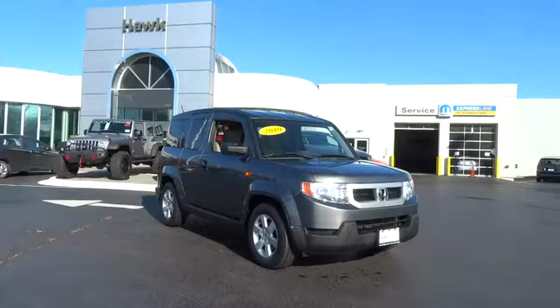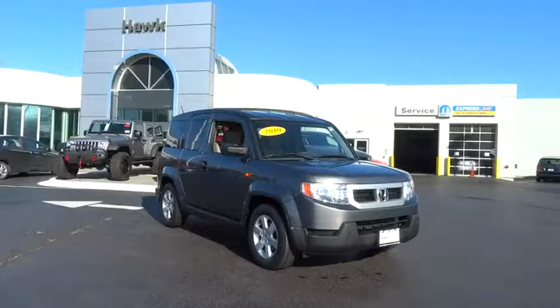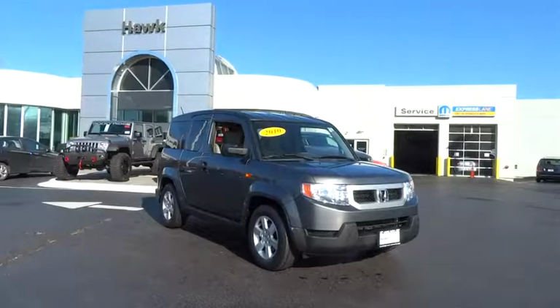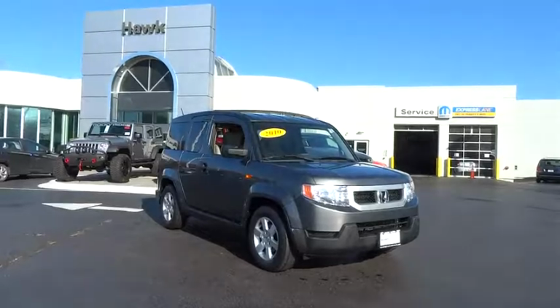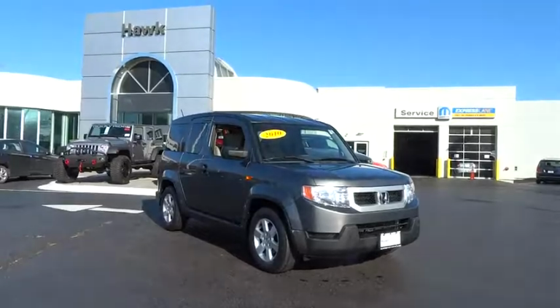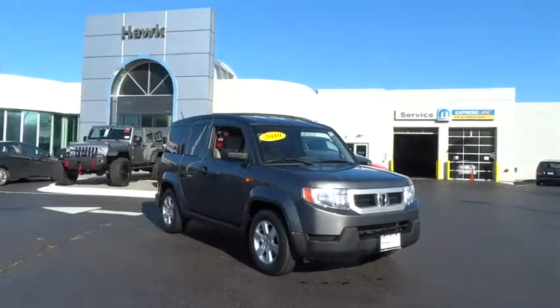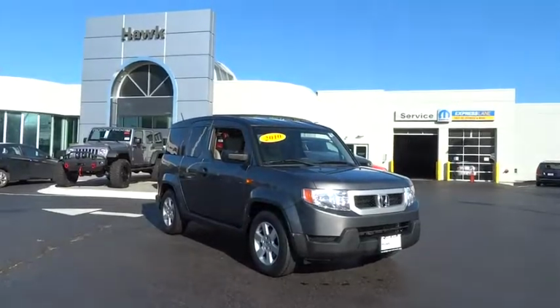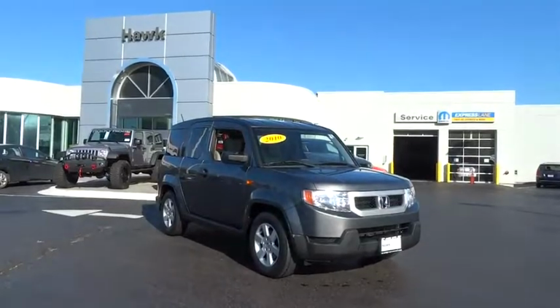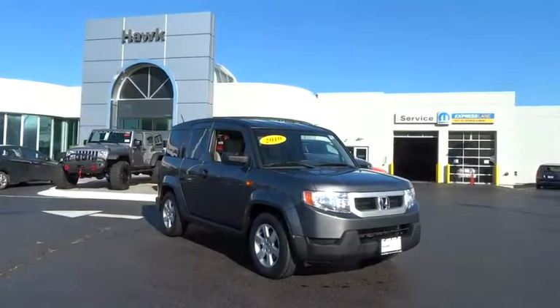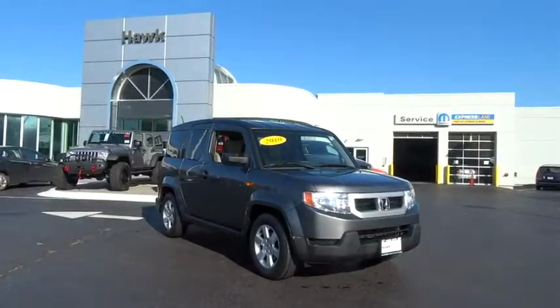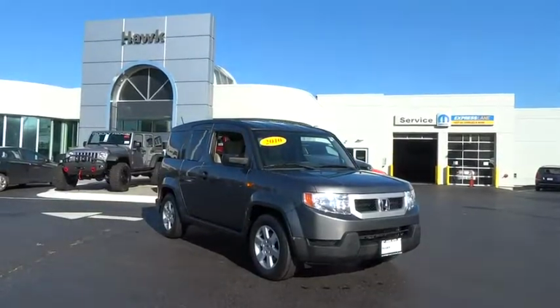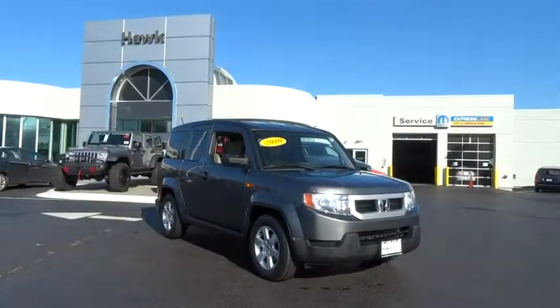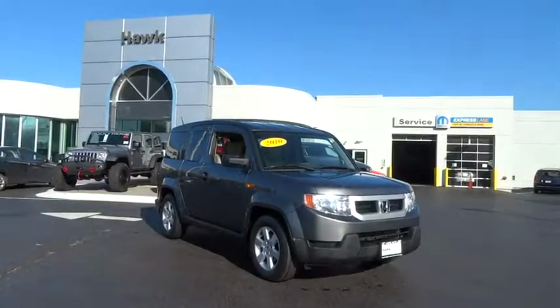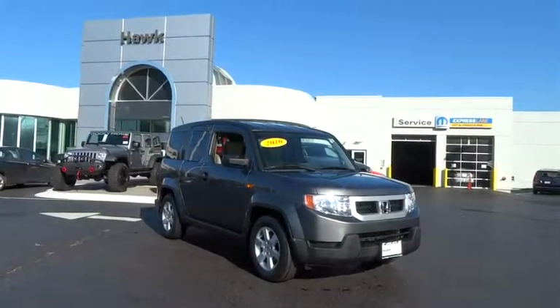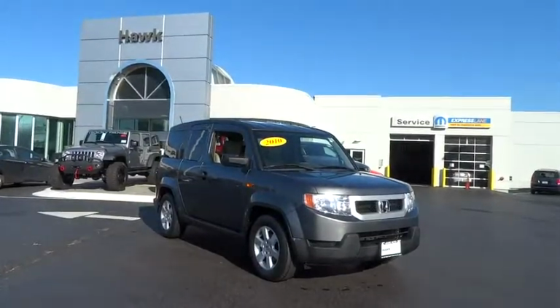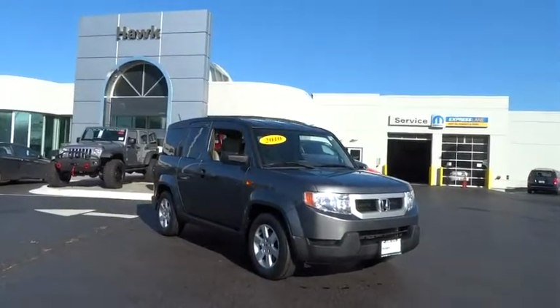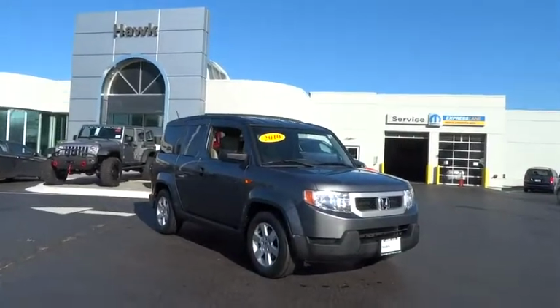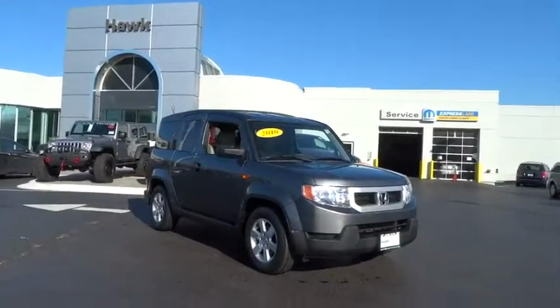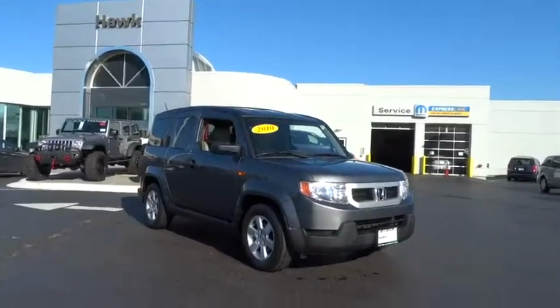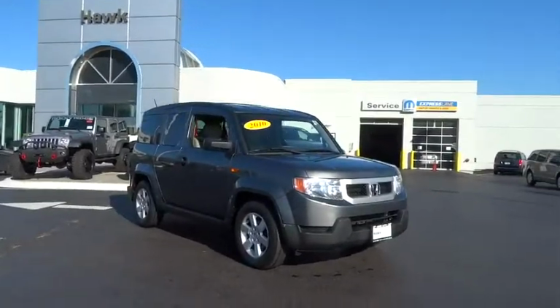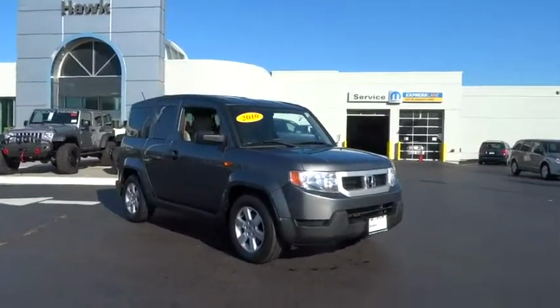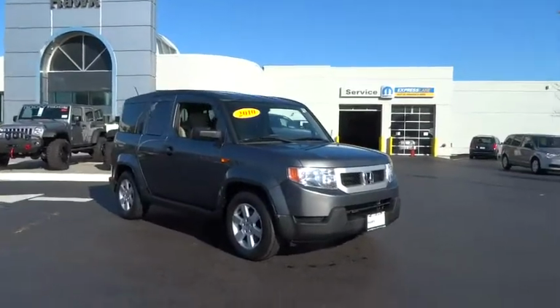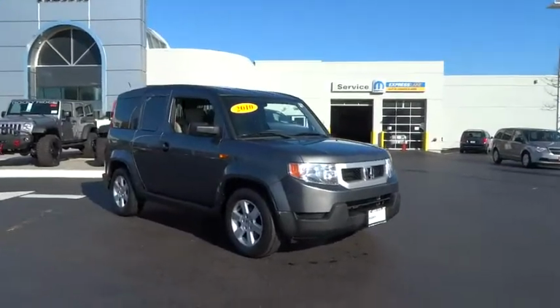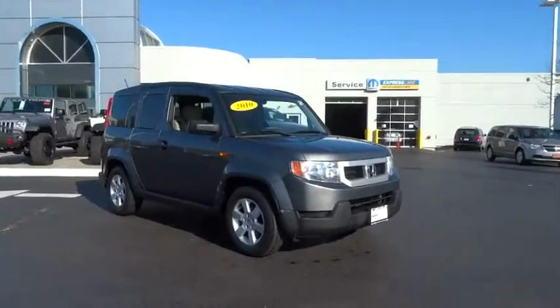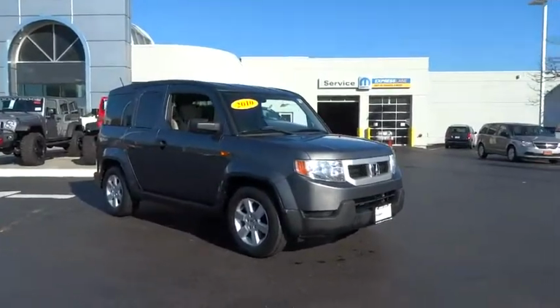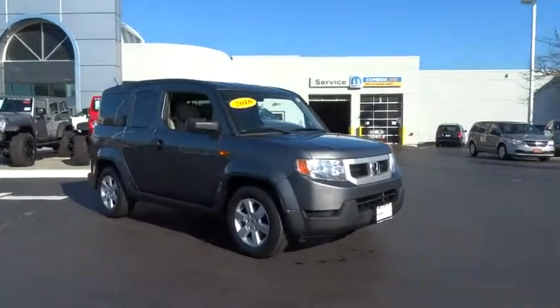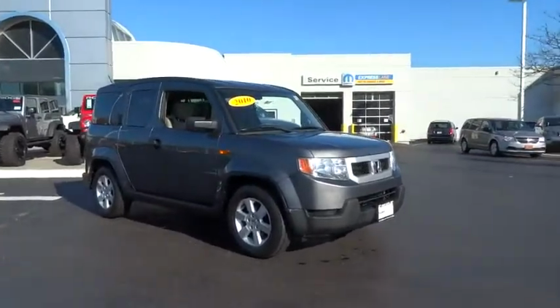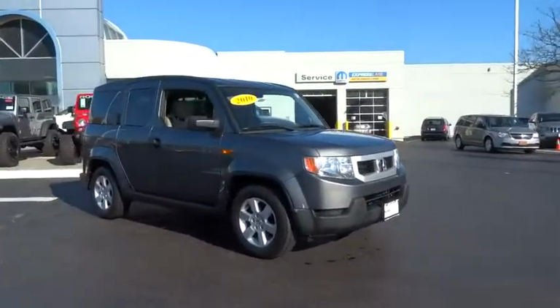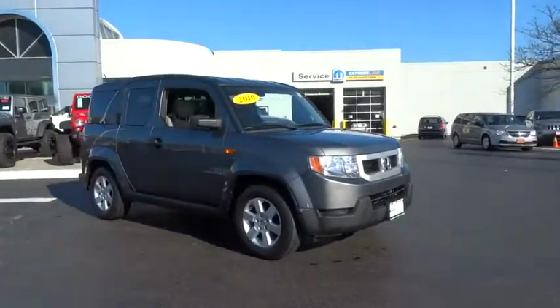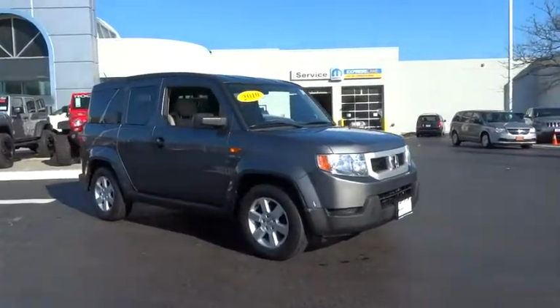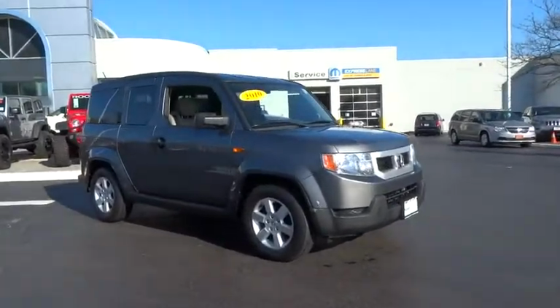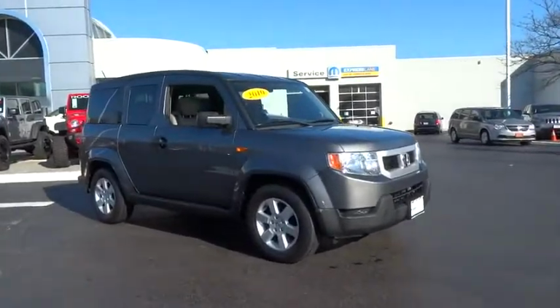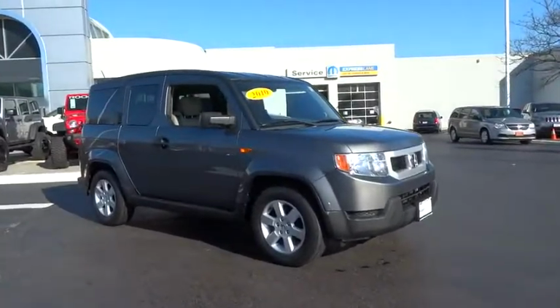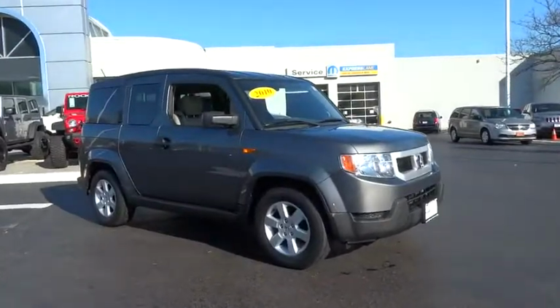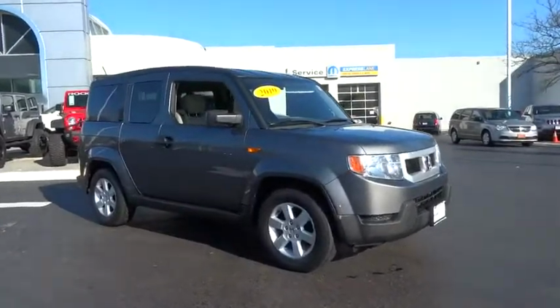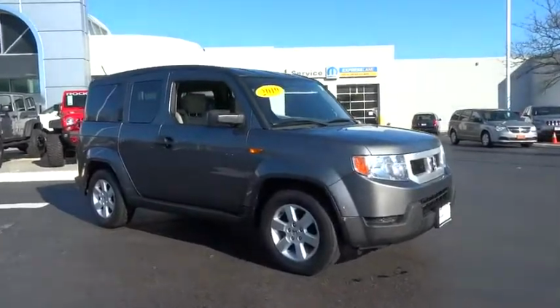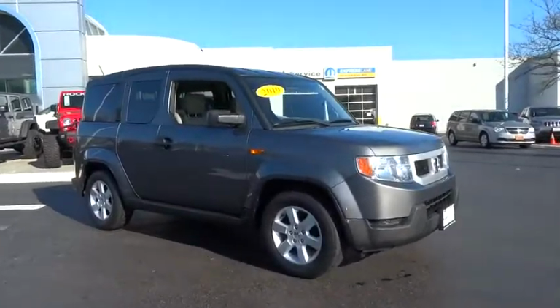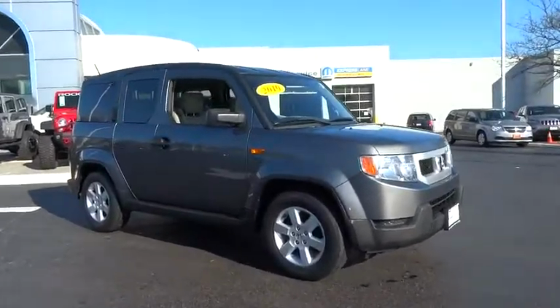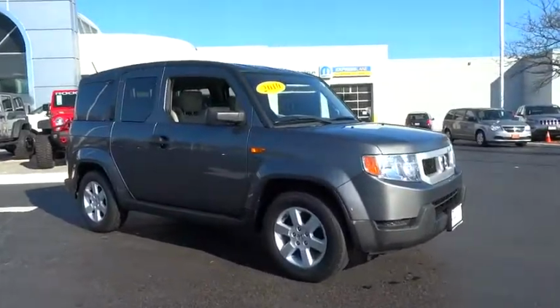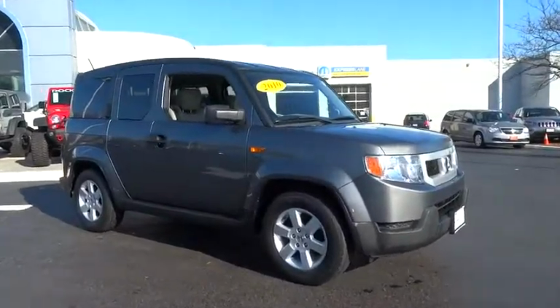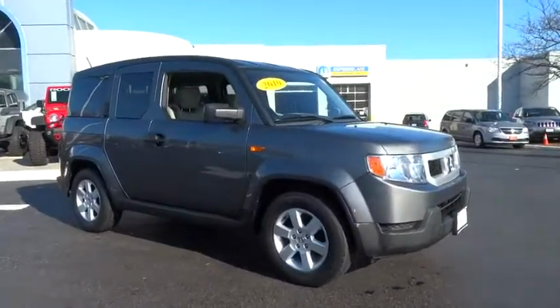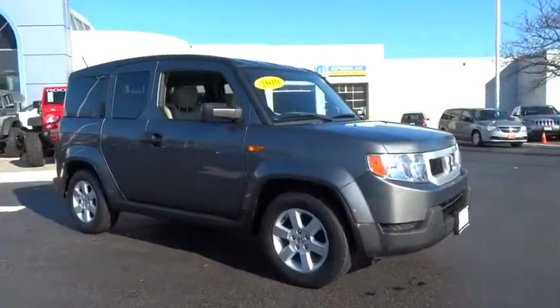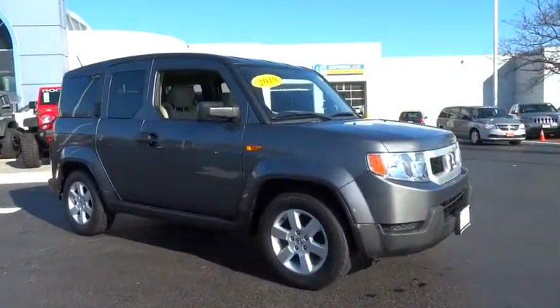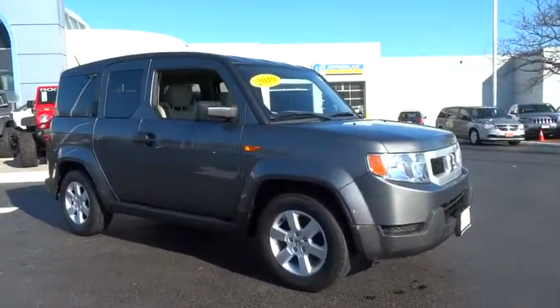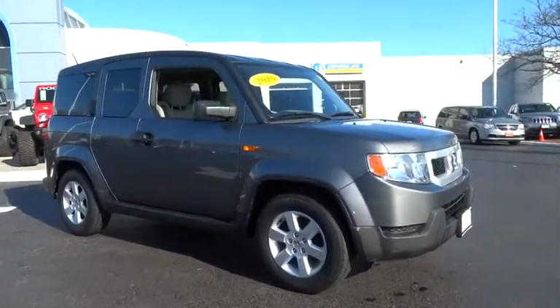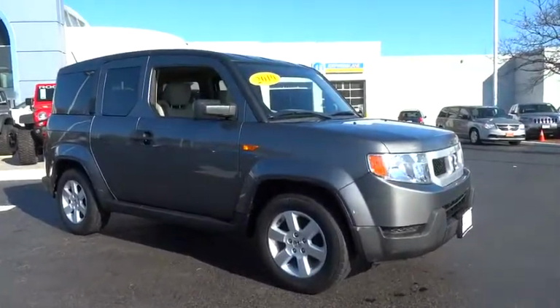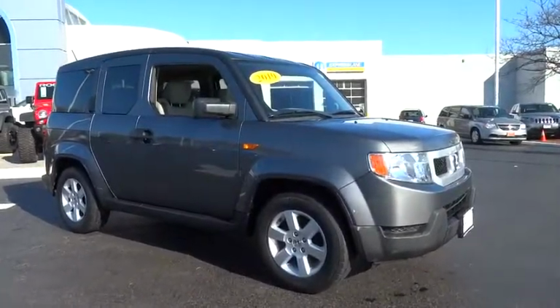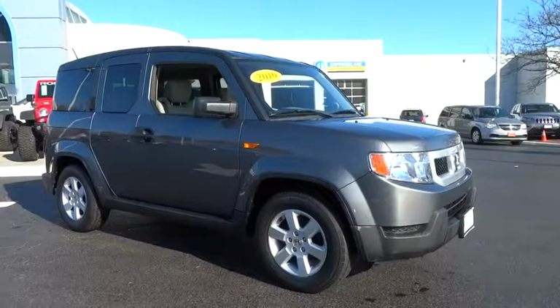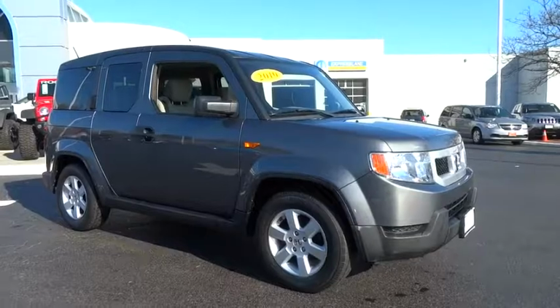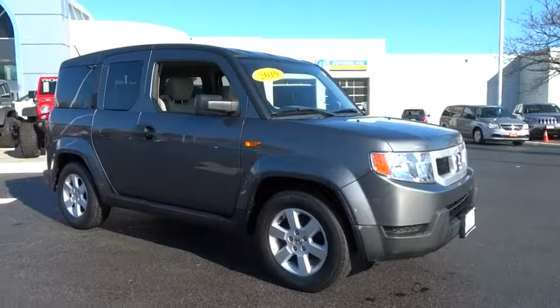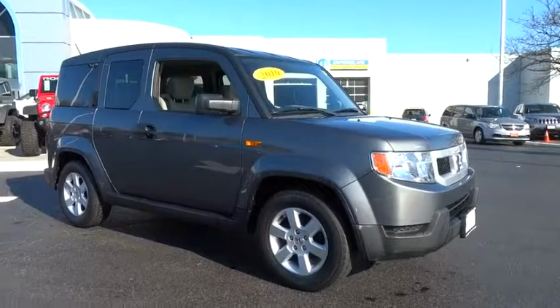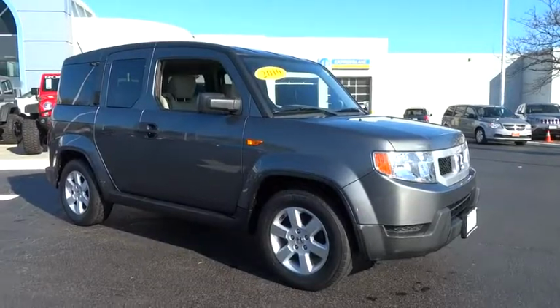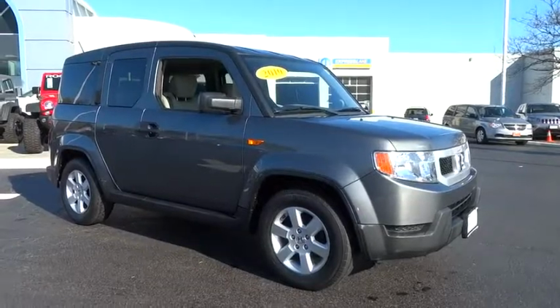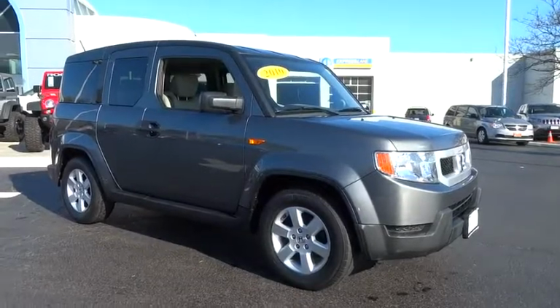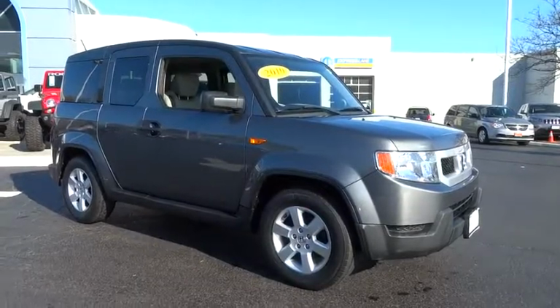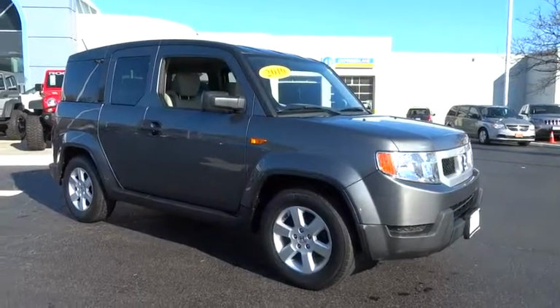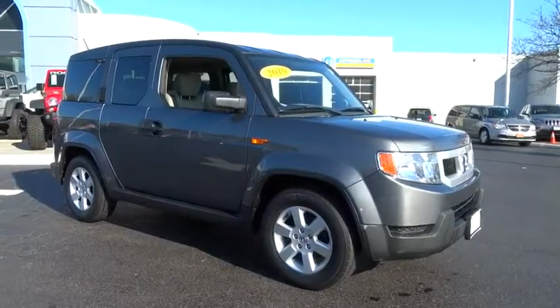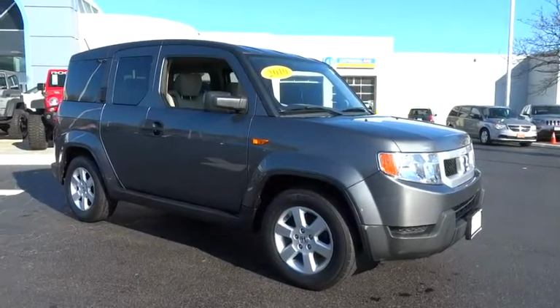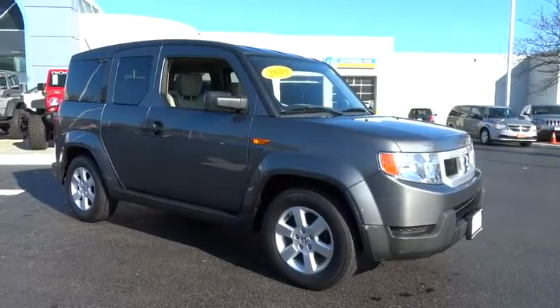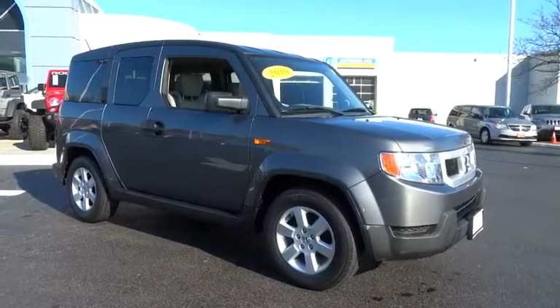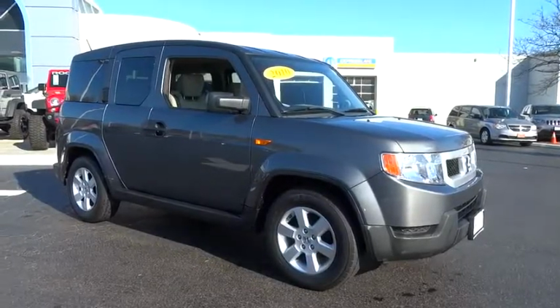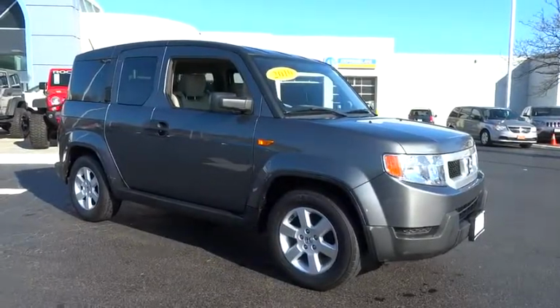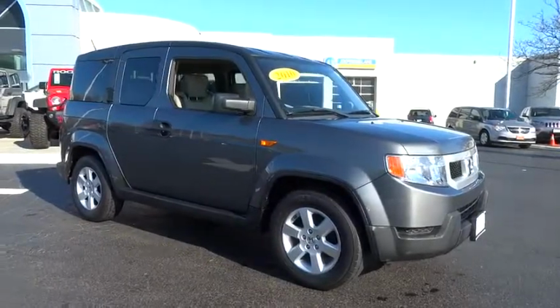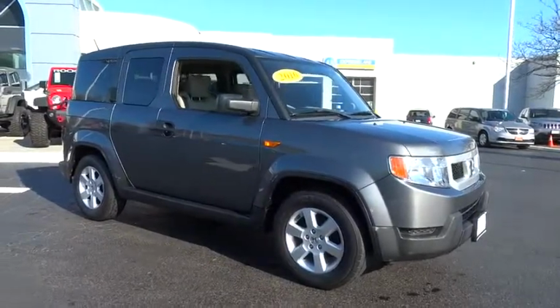The 2010 Honda Element. Fun, freedom, and flexibility from the inside out.